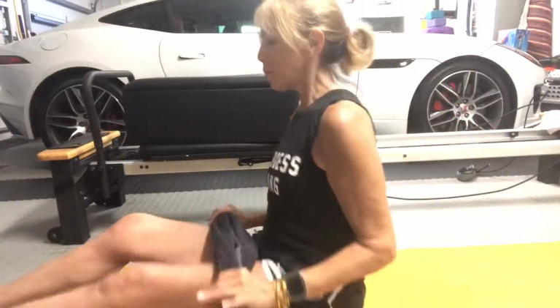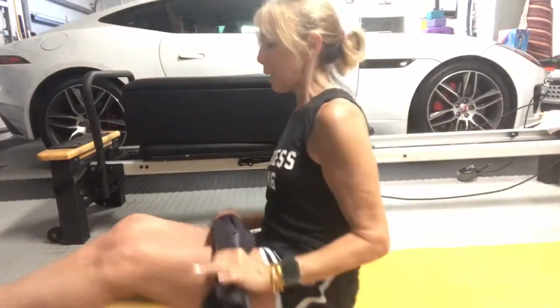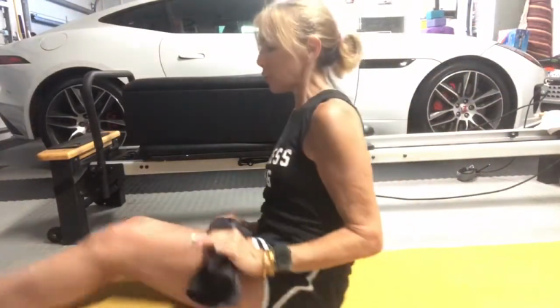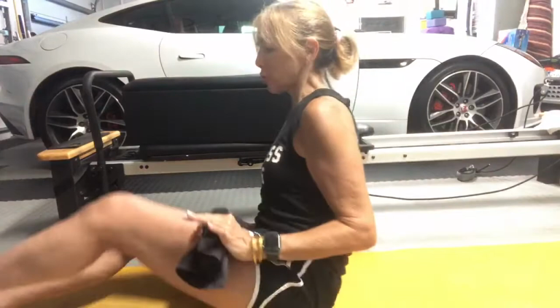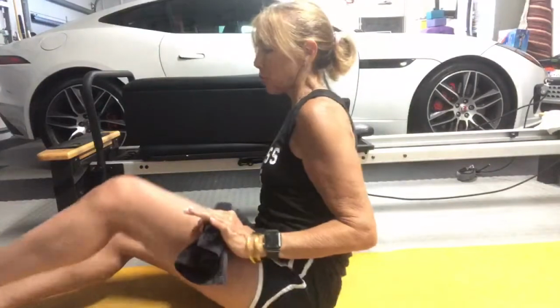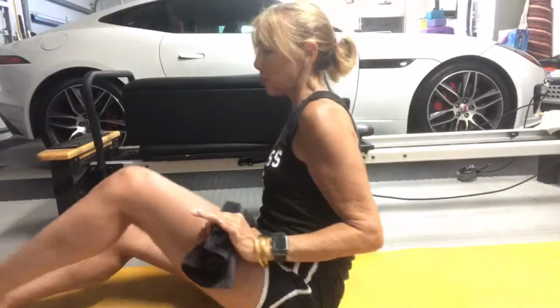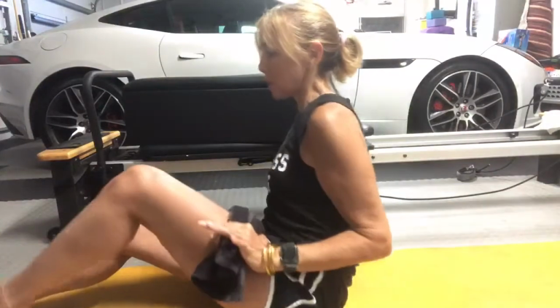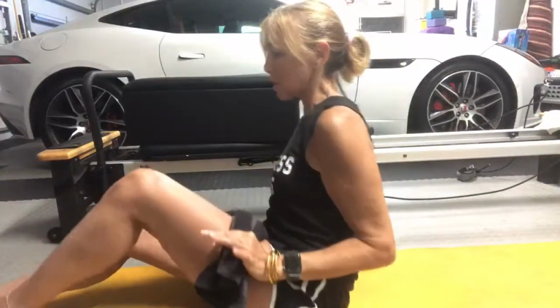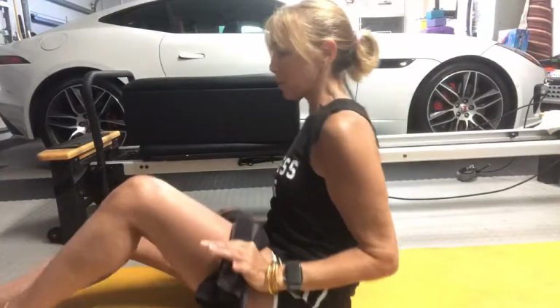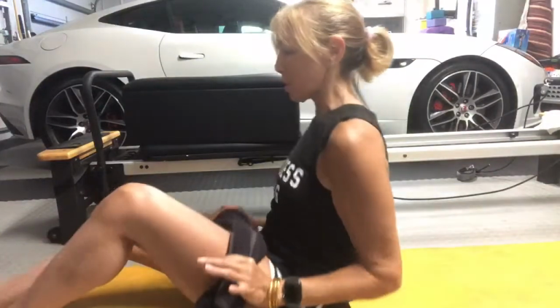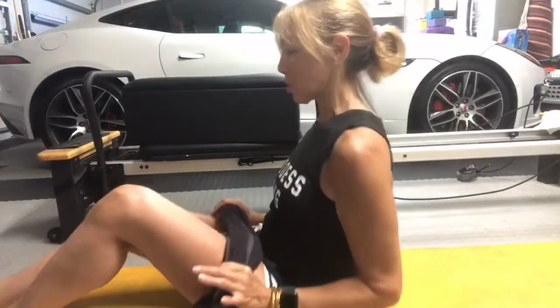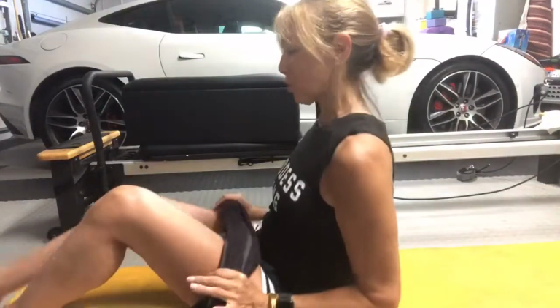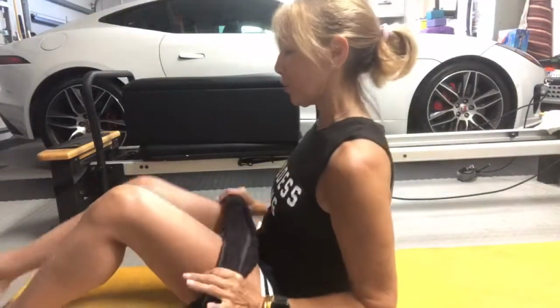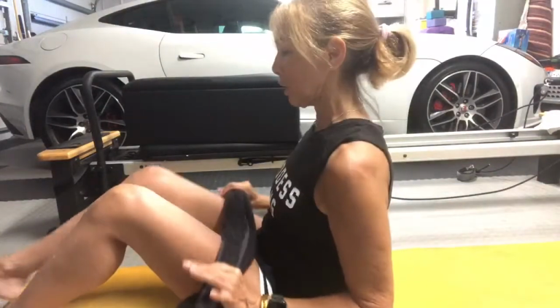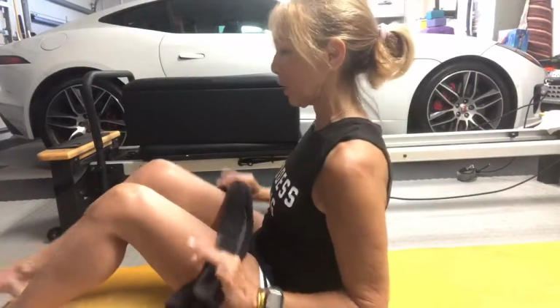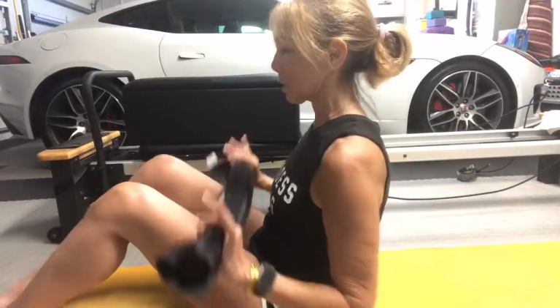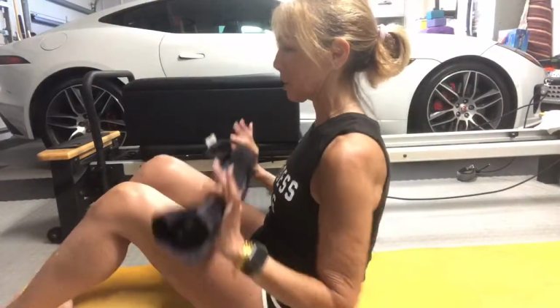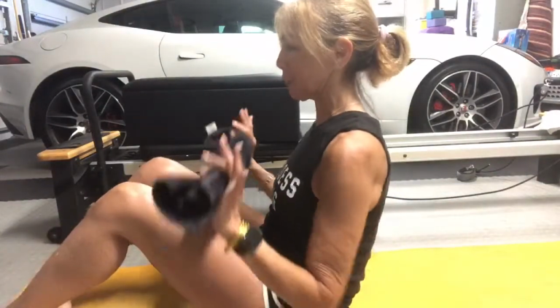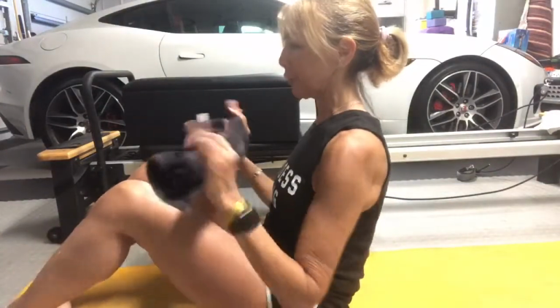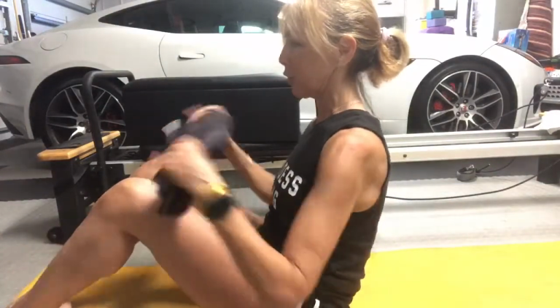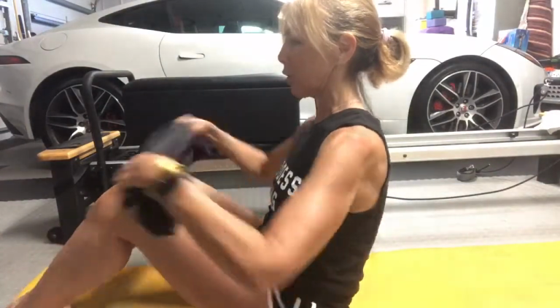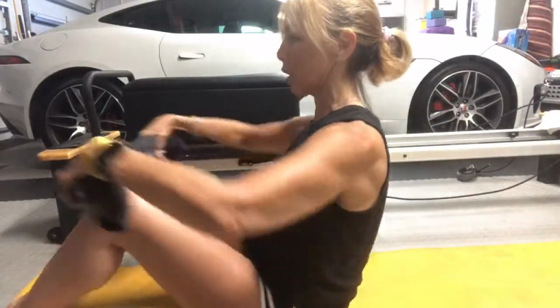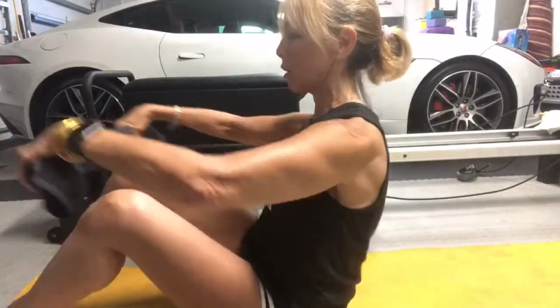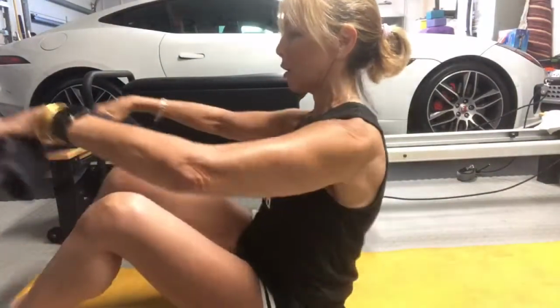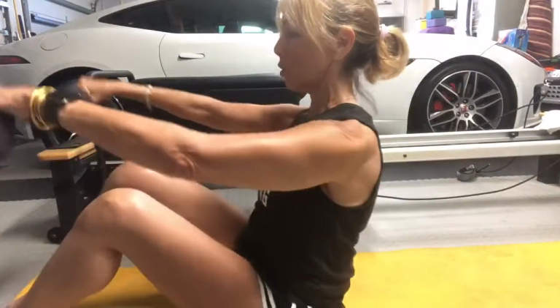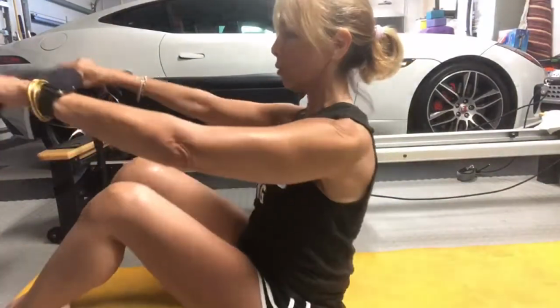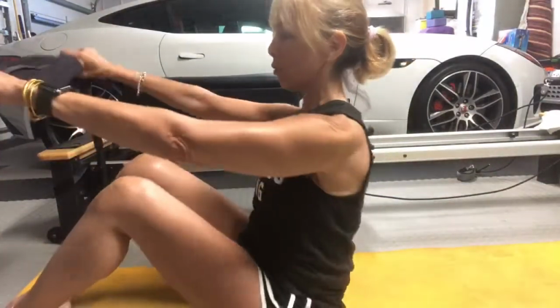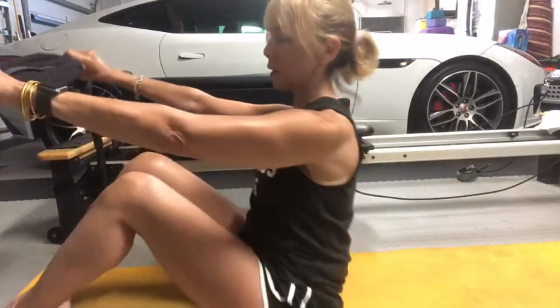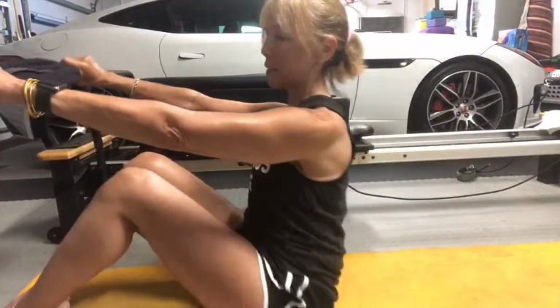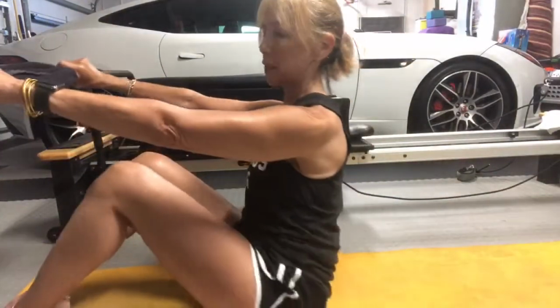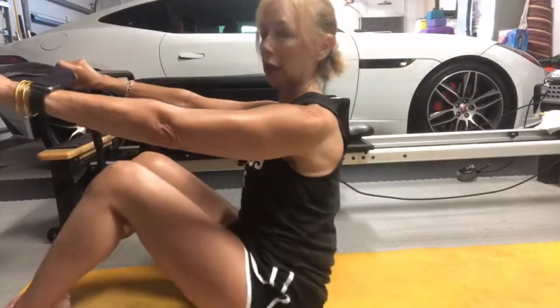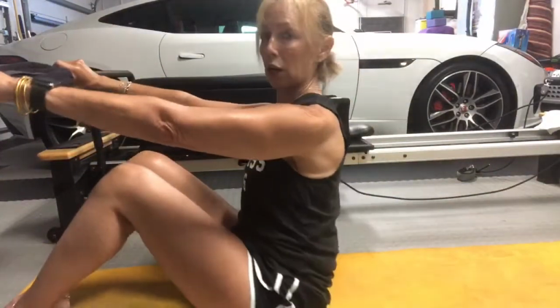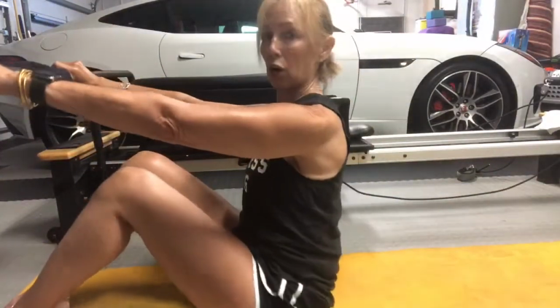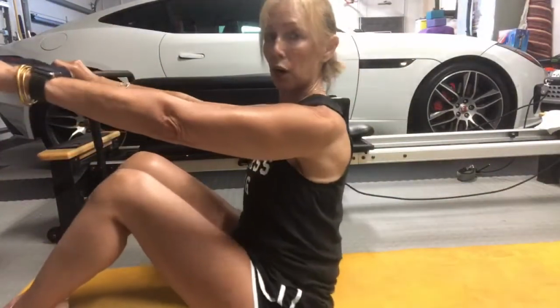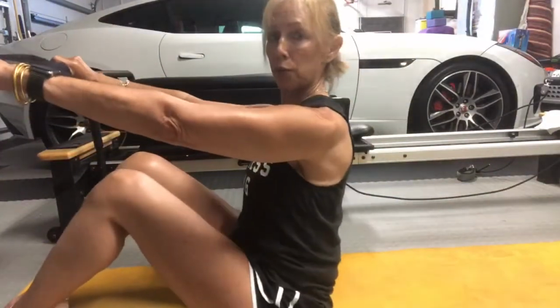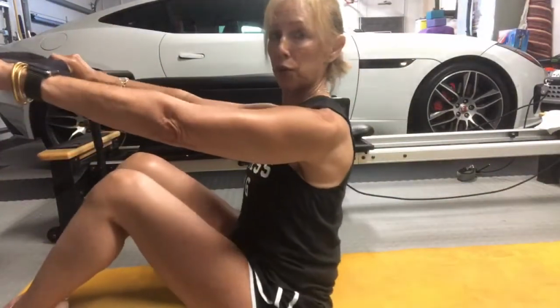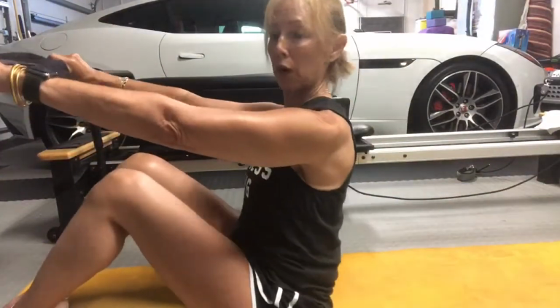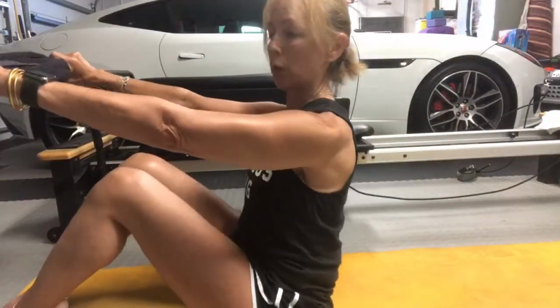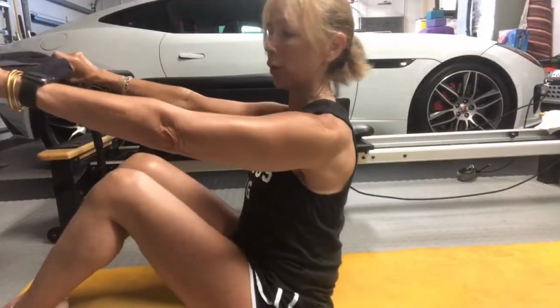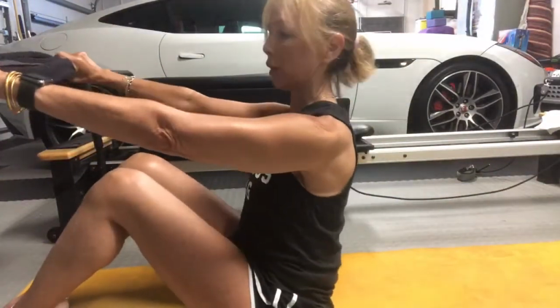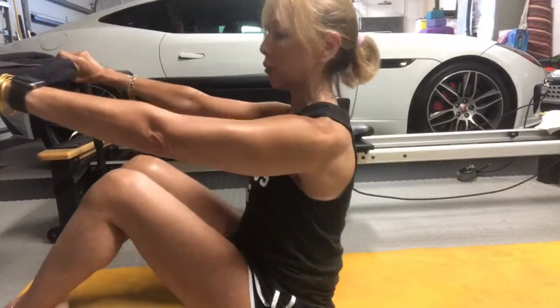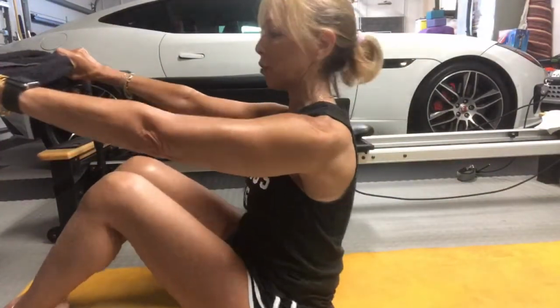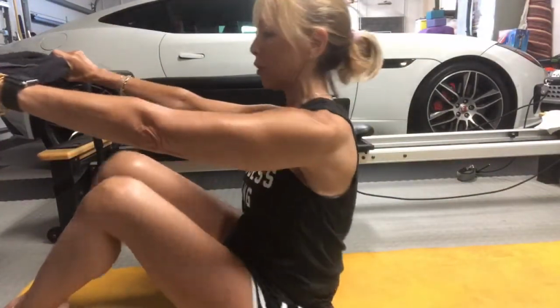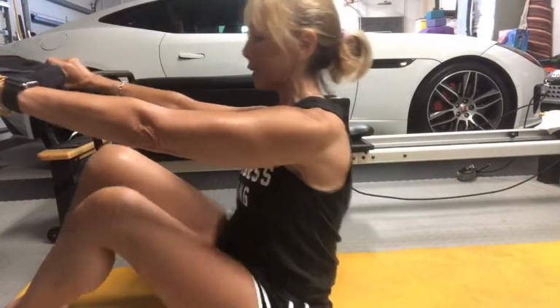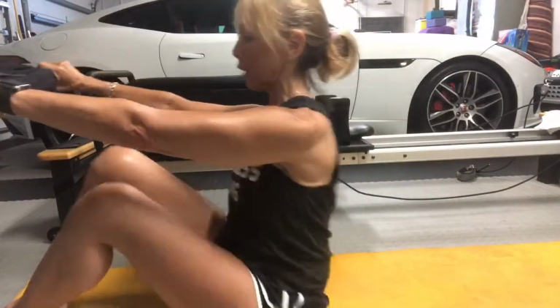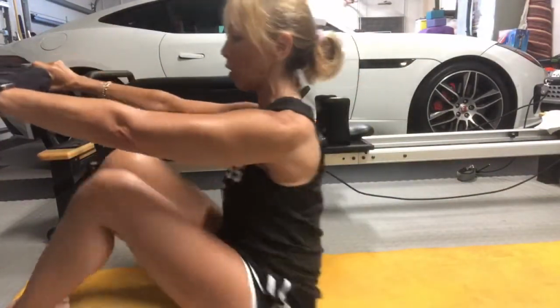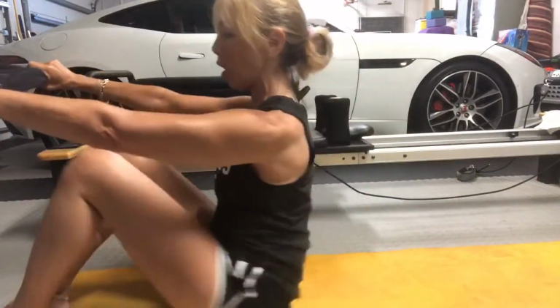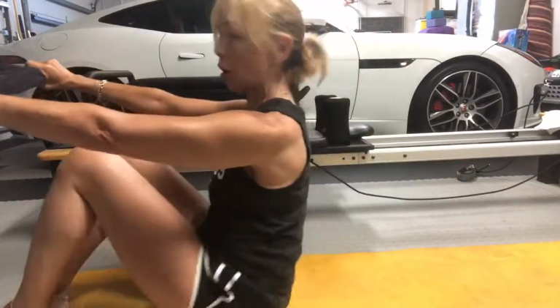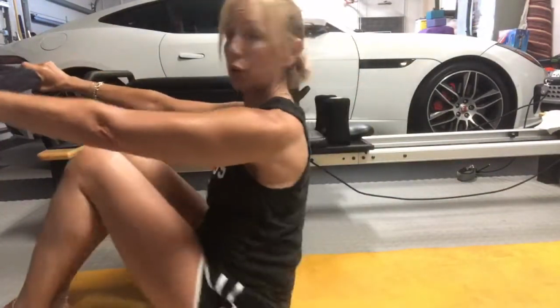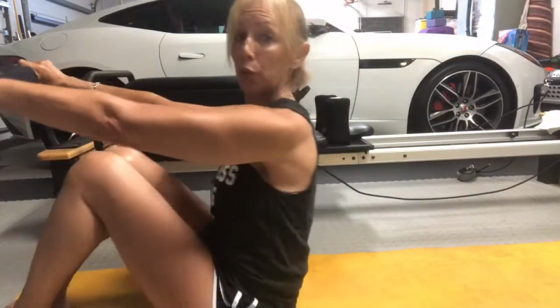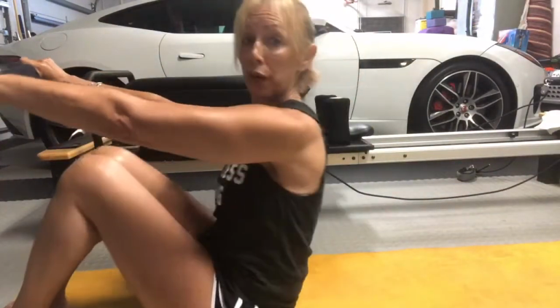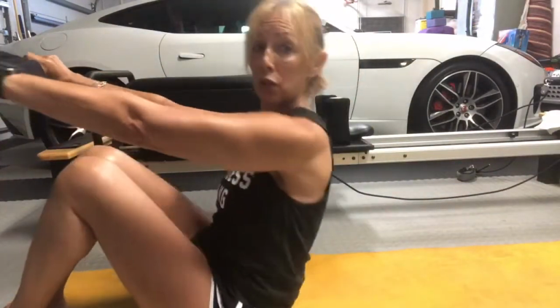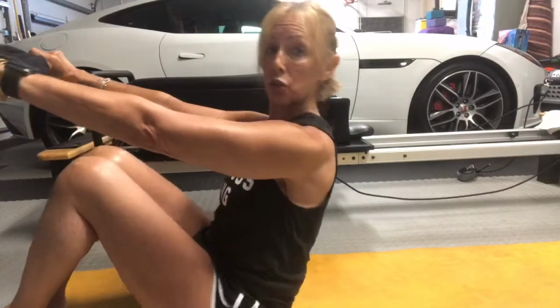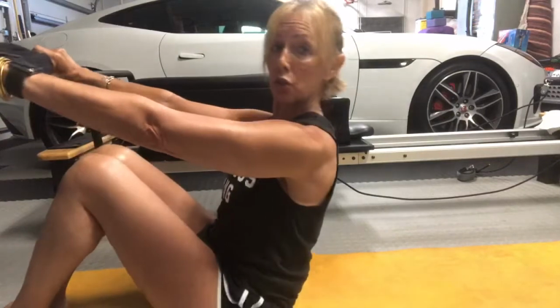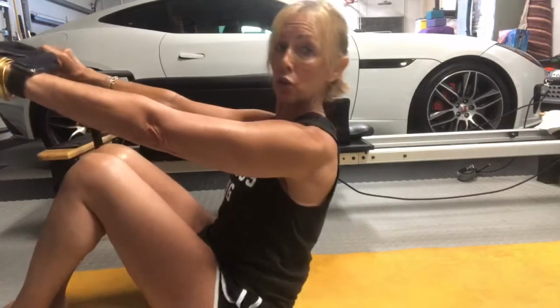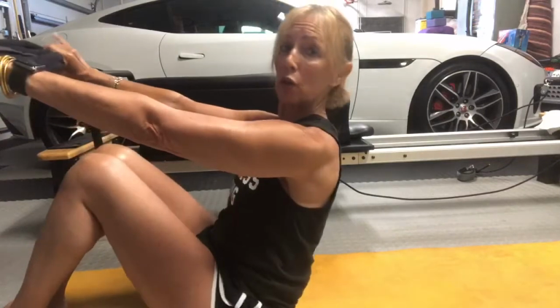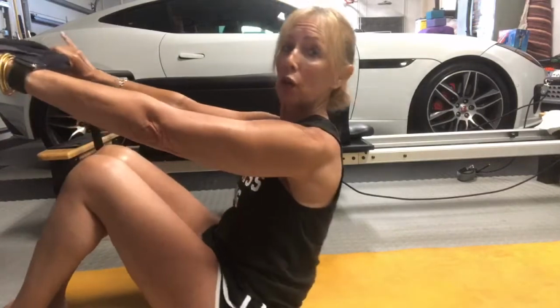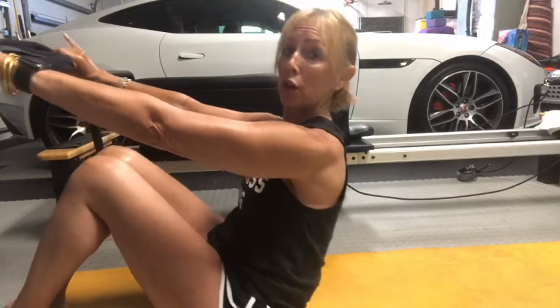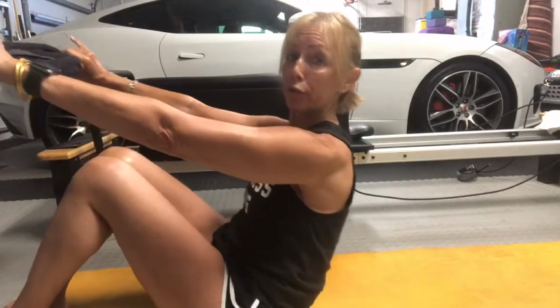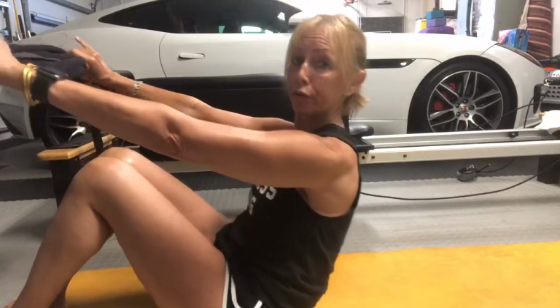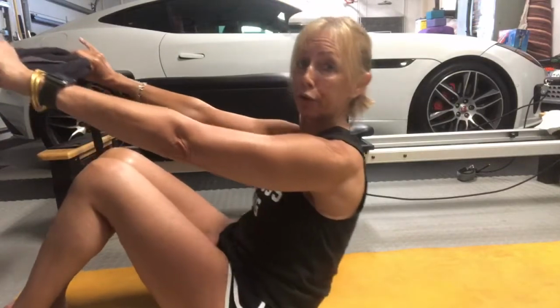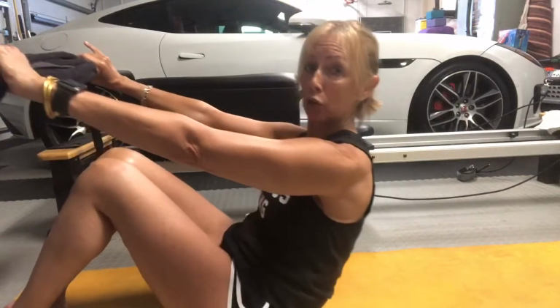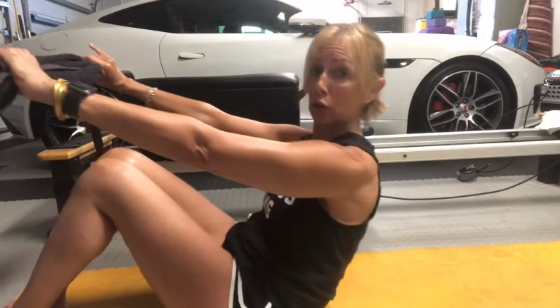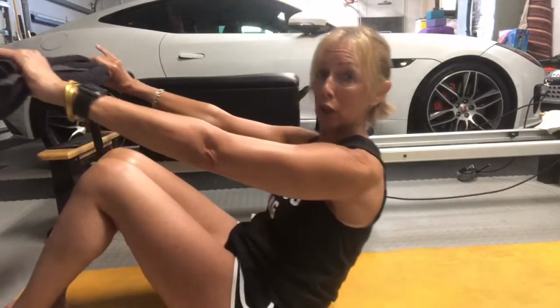Bend your knees, place your feet onto the floor. Once again, arms are out. We're going to roll down all the way to the floor.